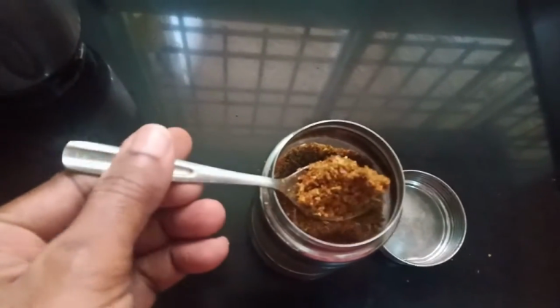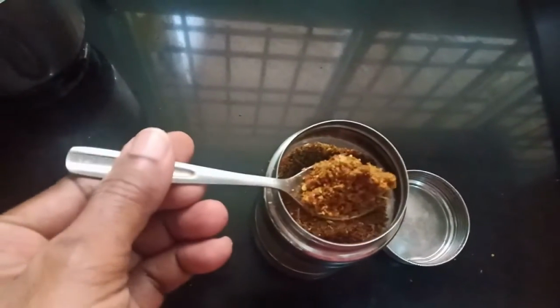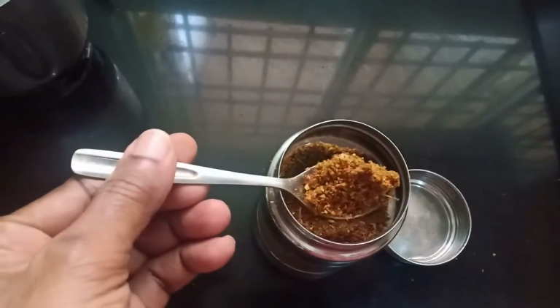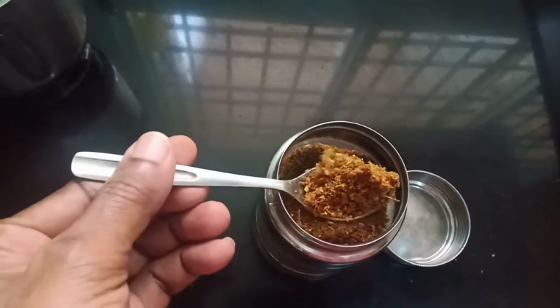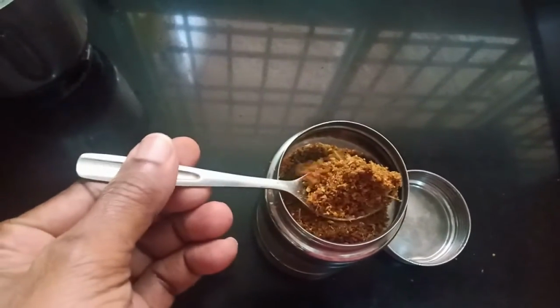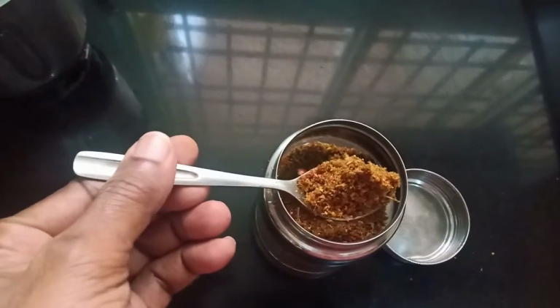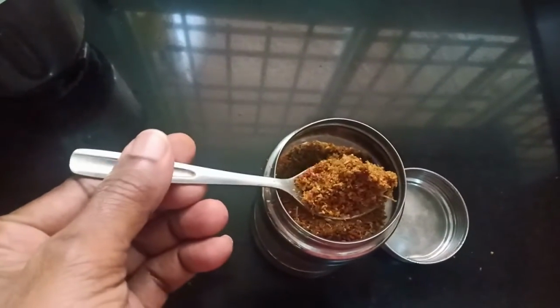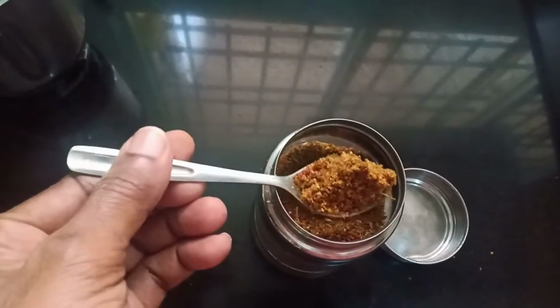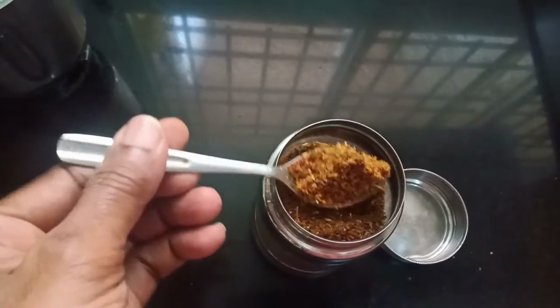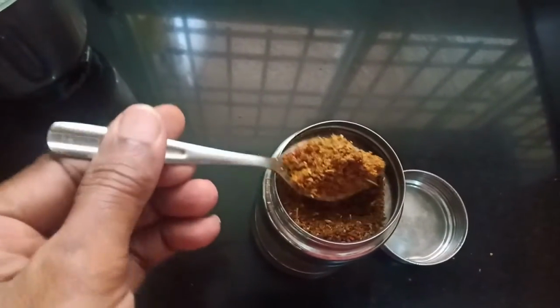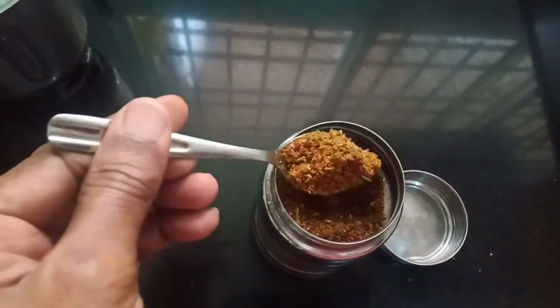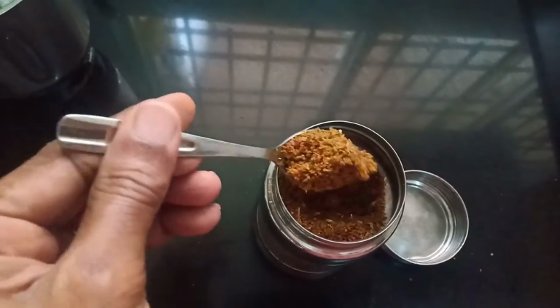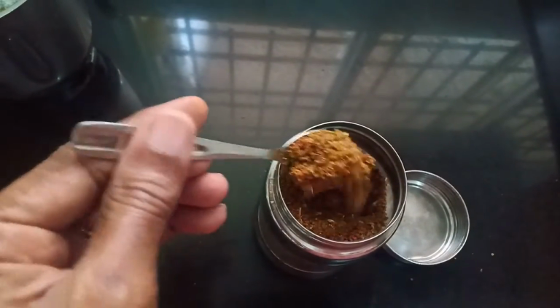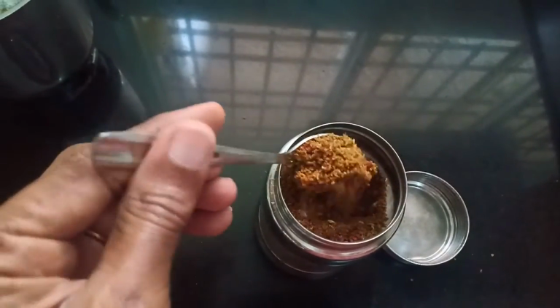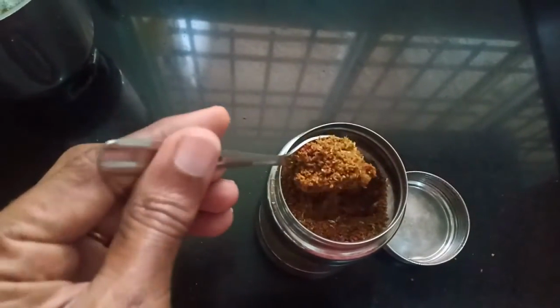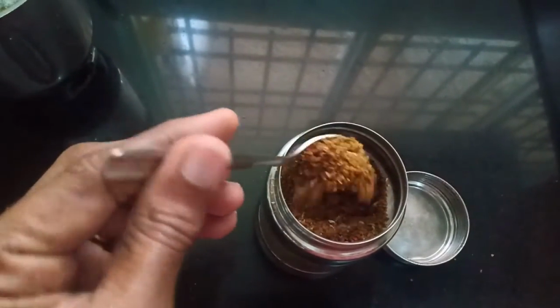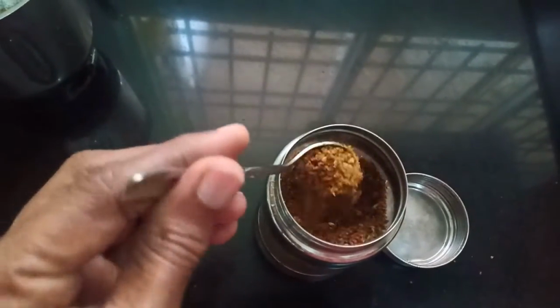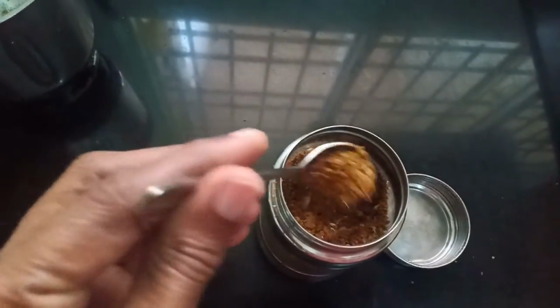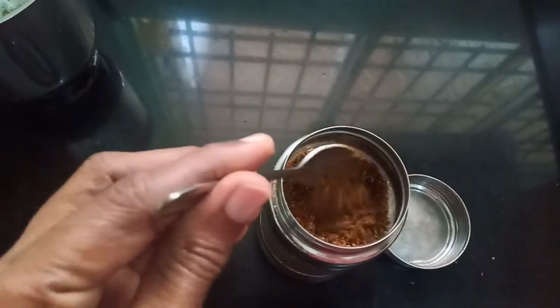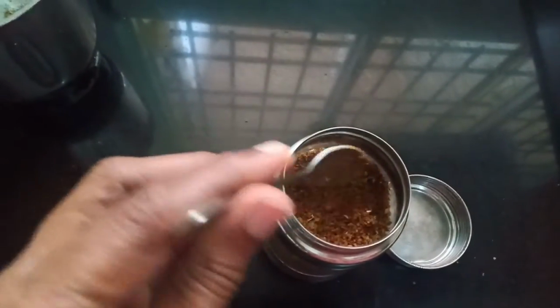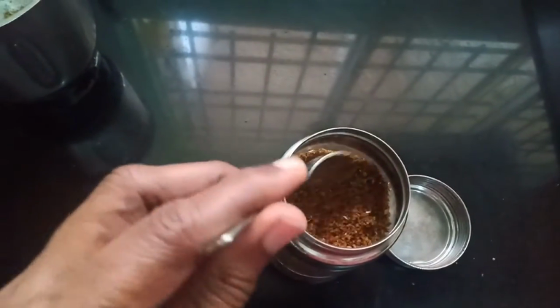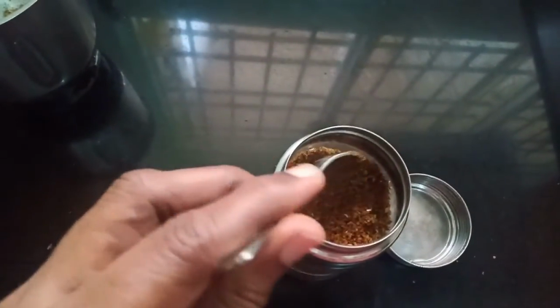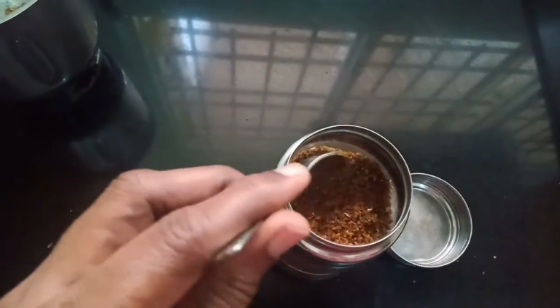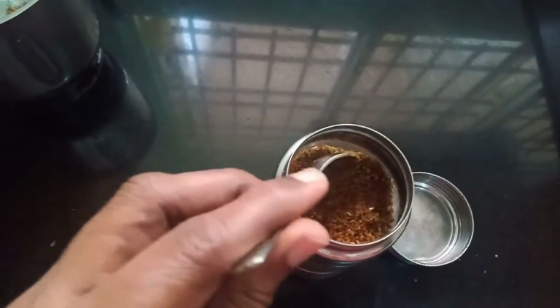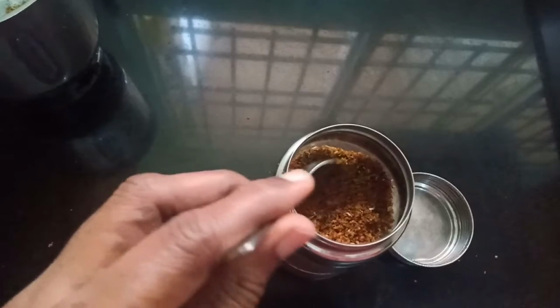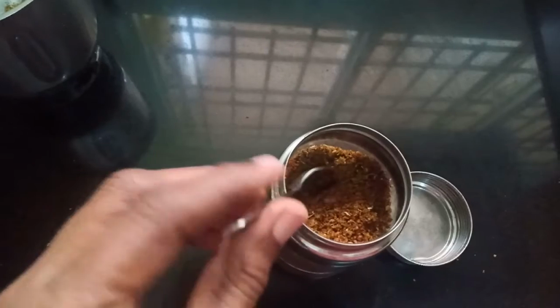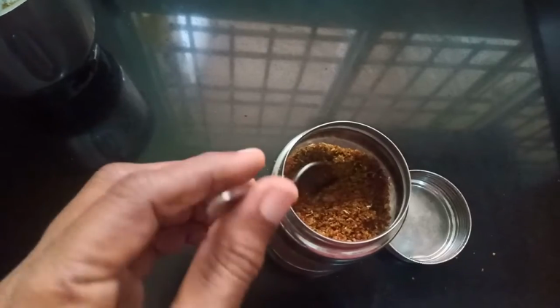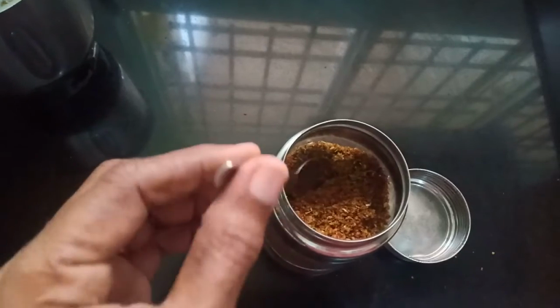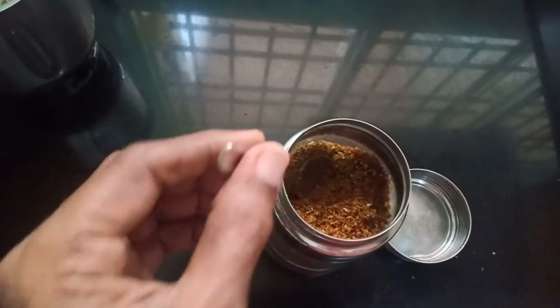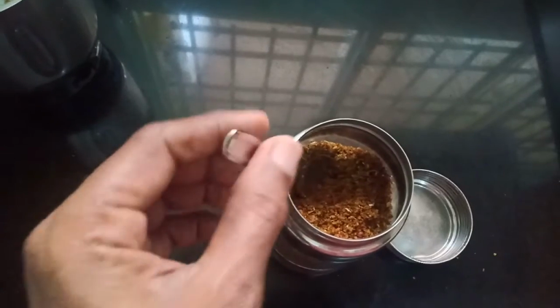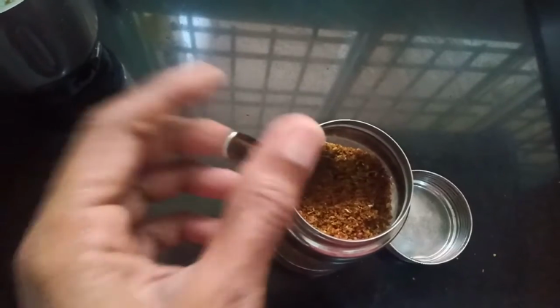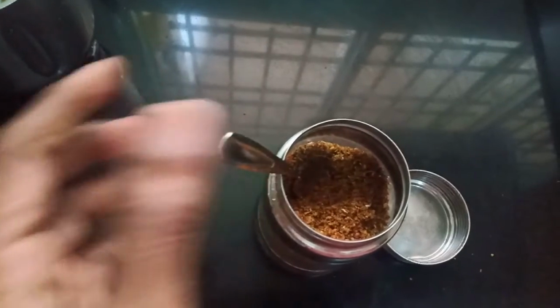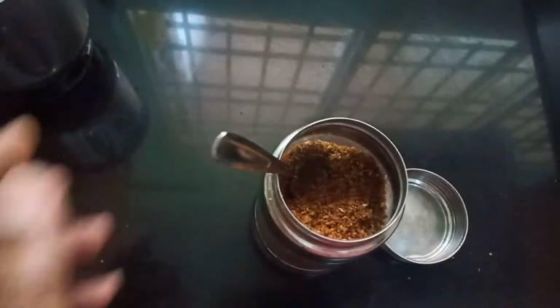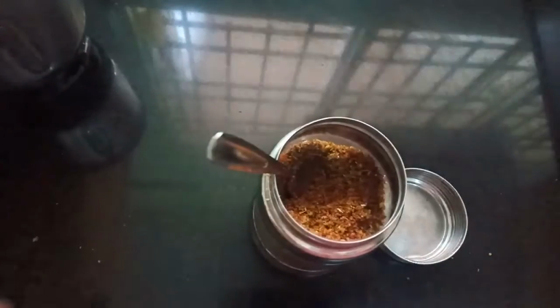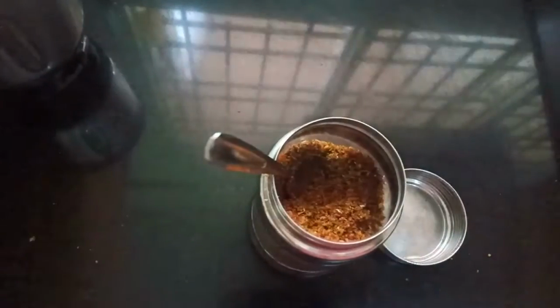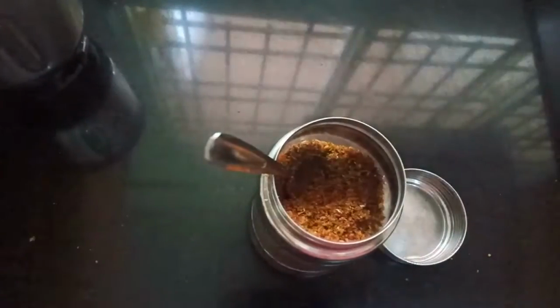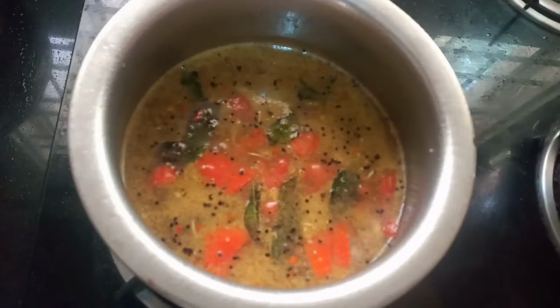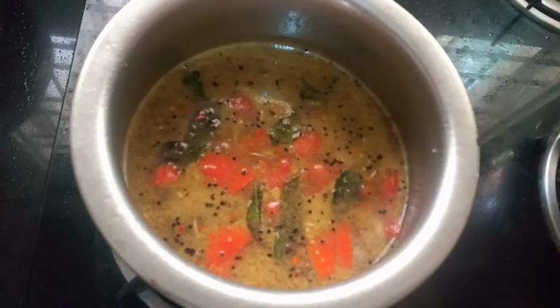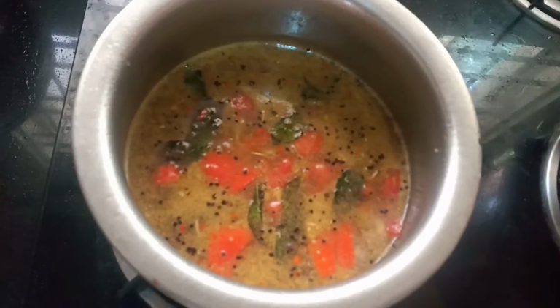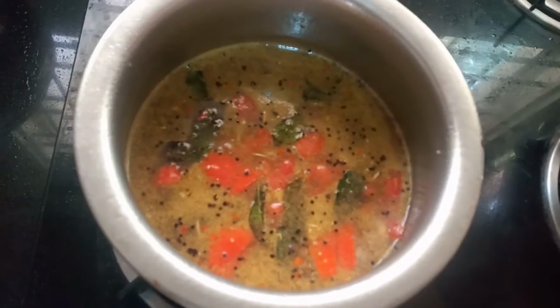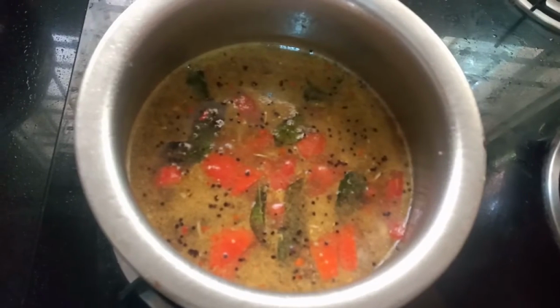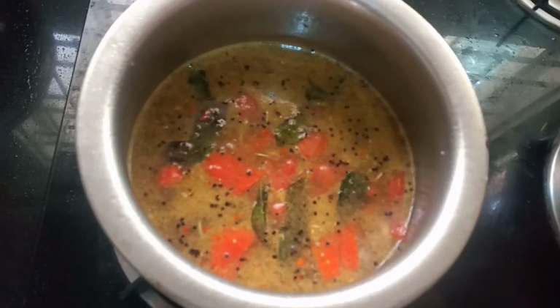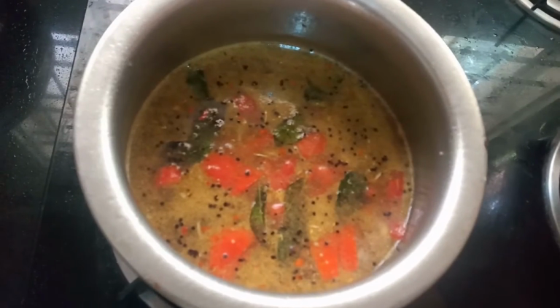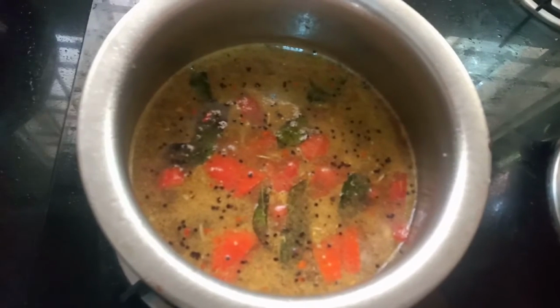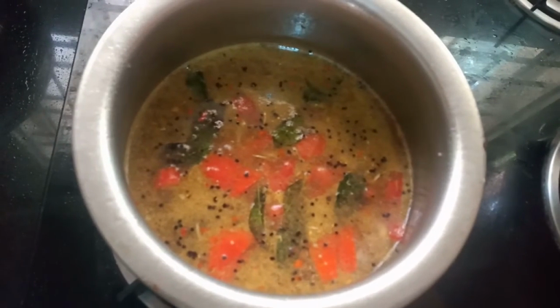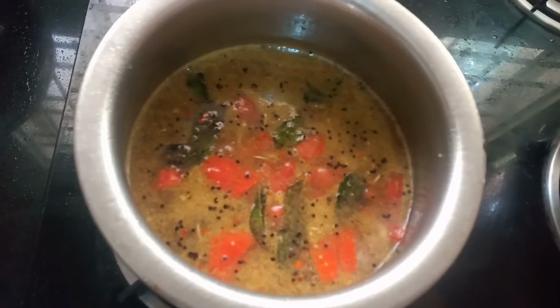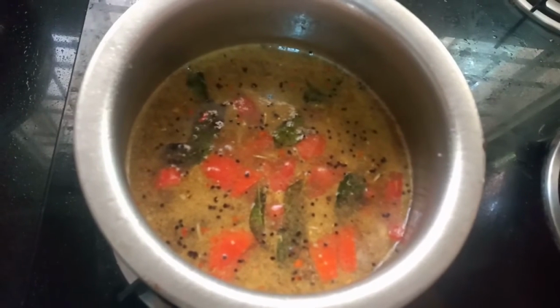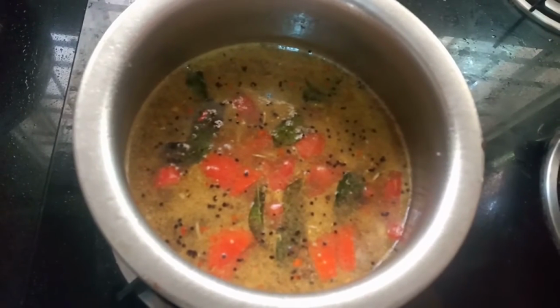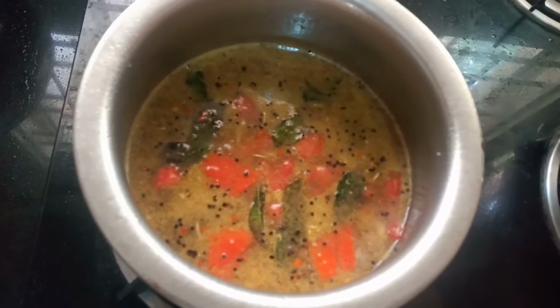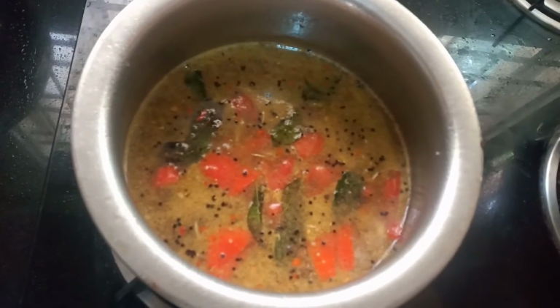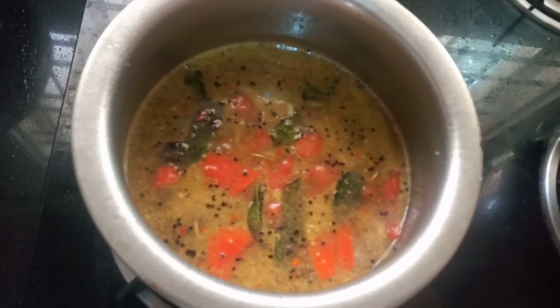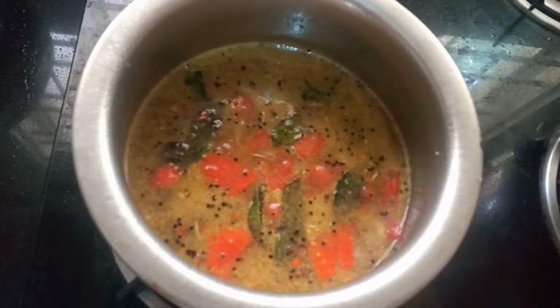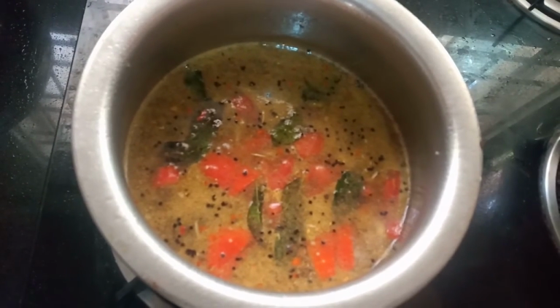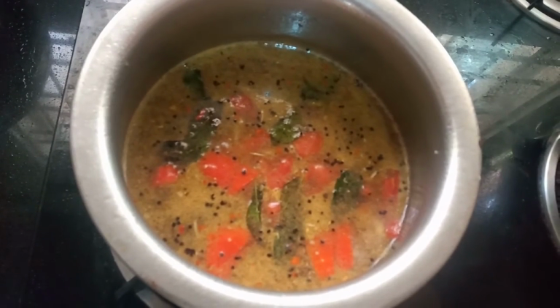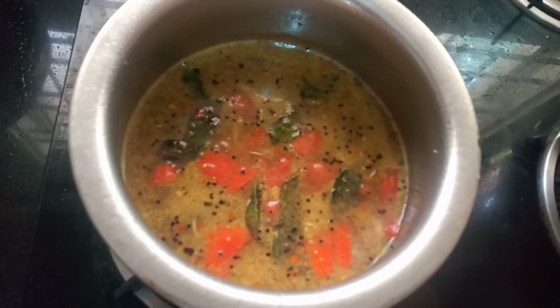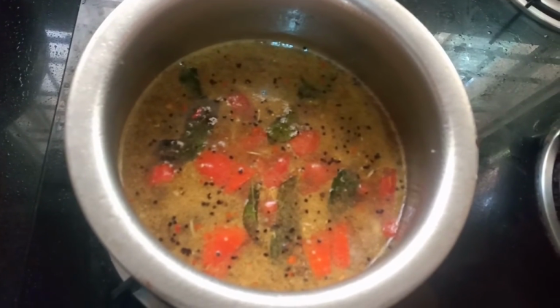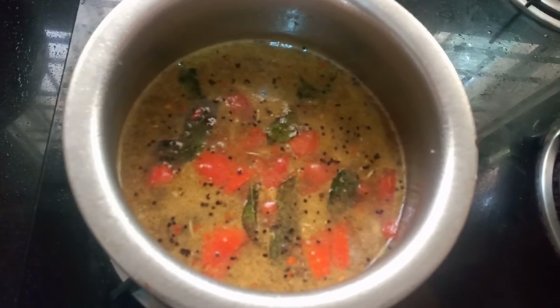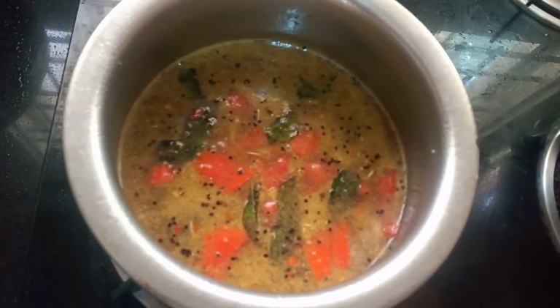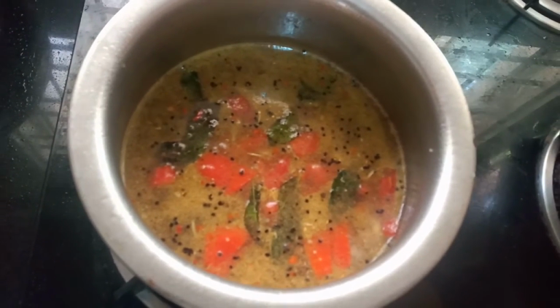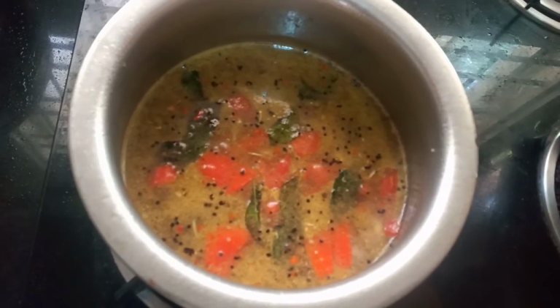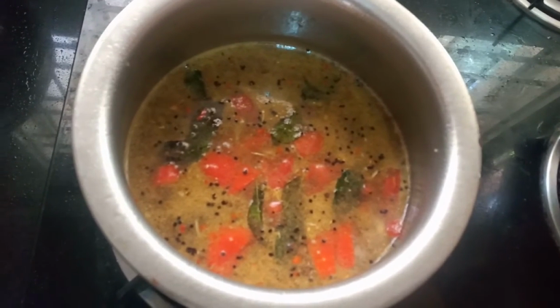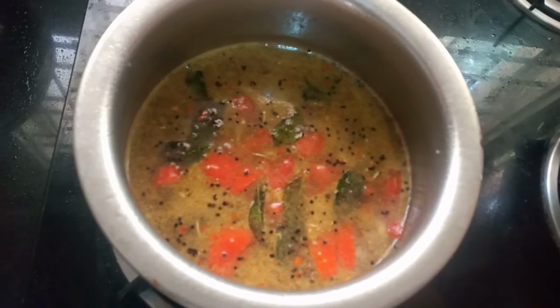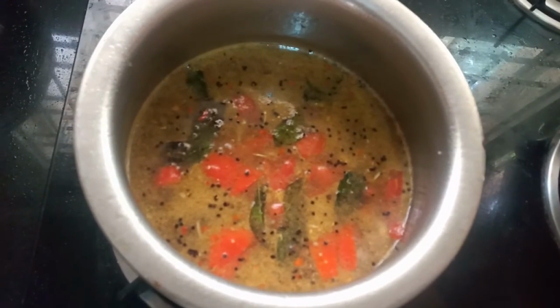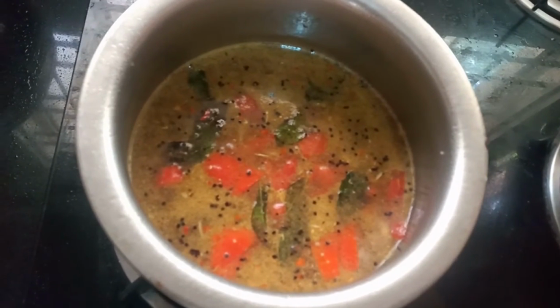Look, the rice is ready. In the next video, how do you say the rice is ready?